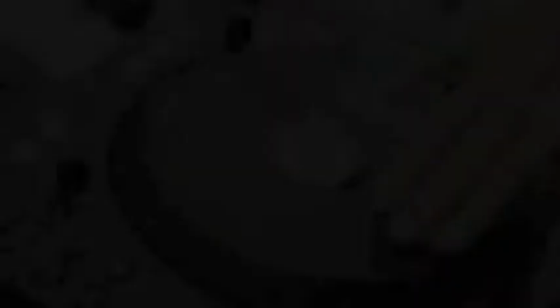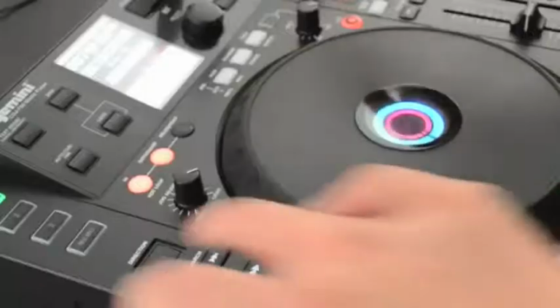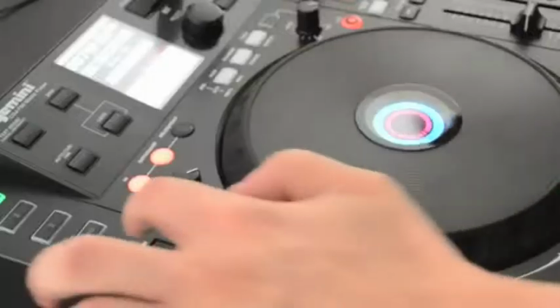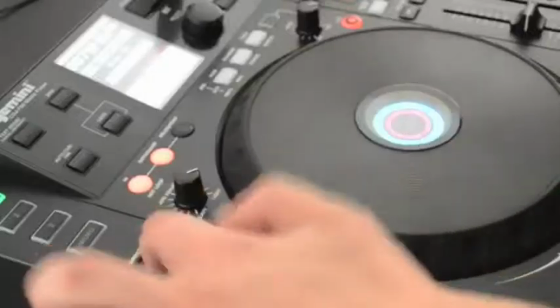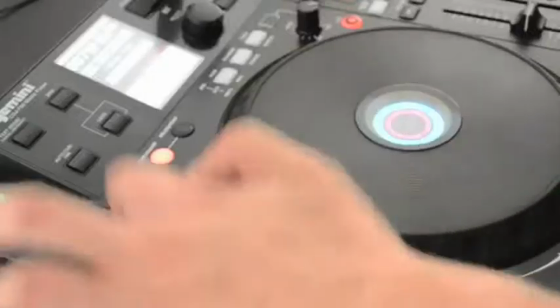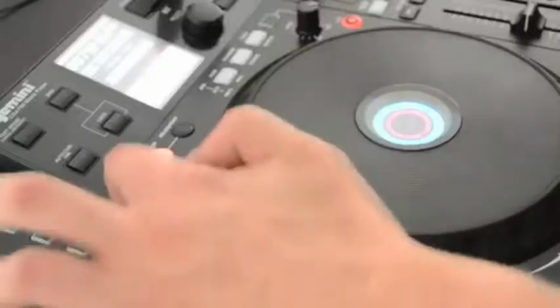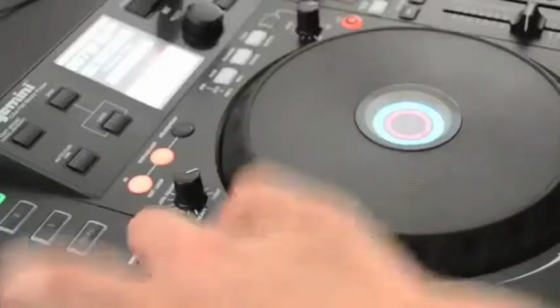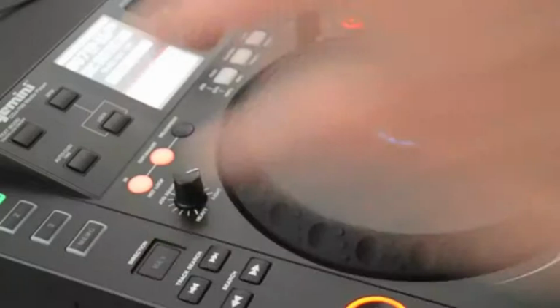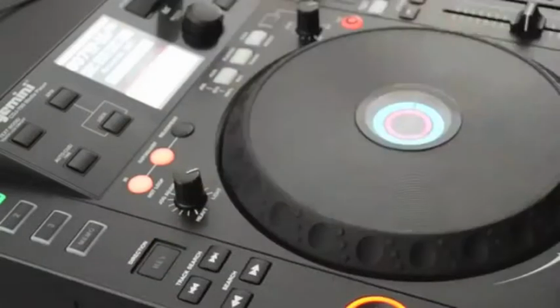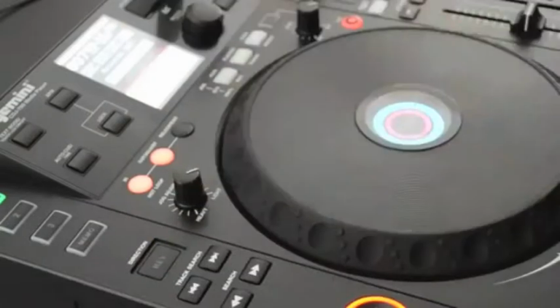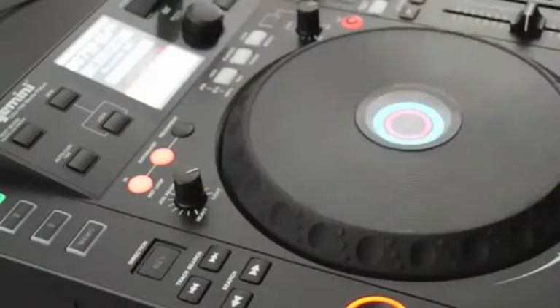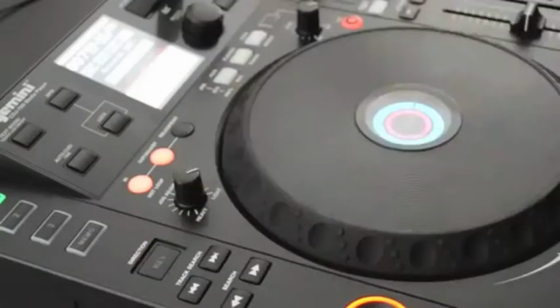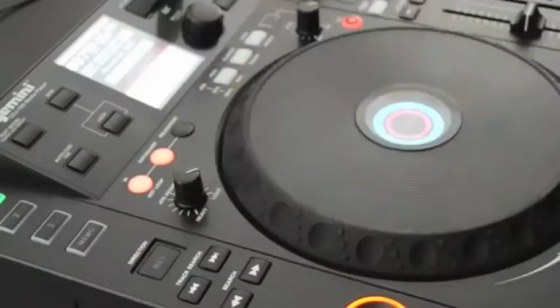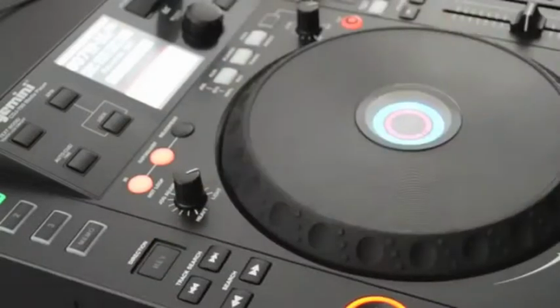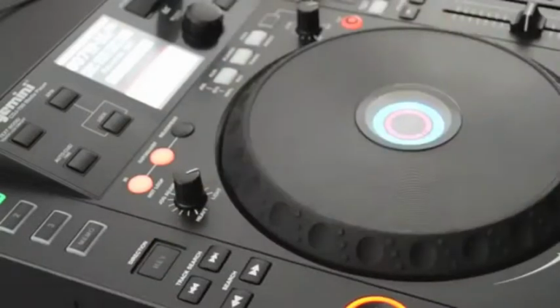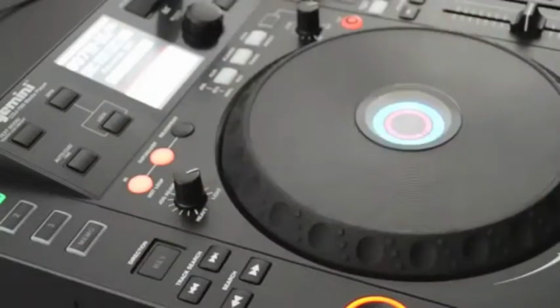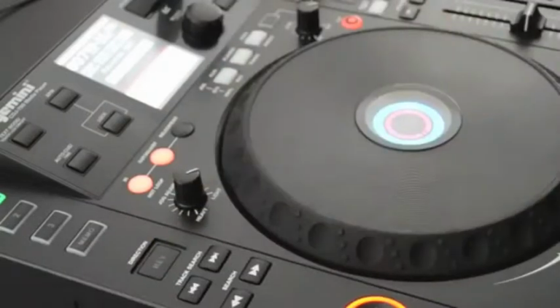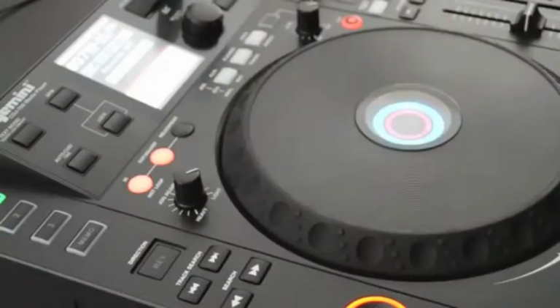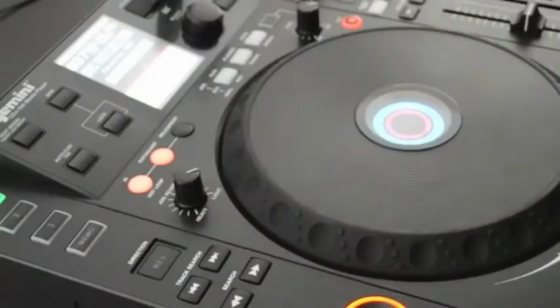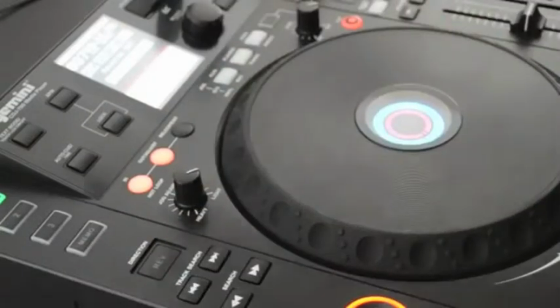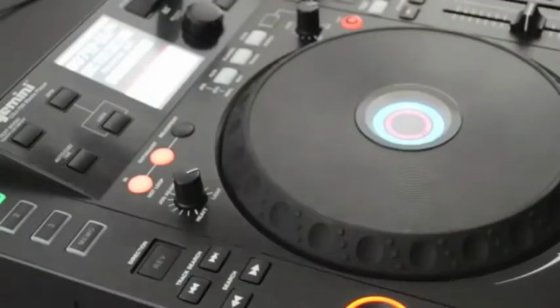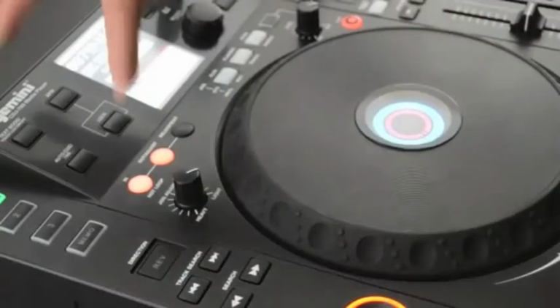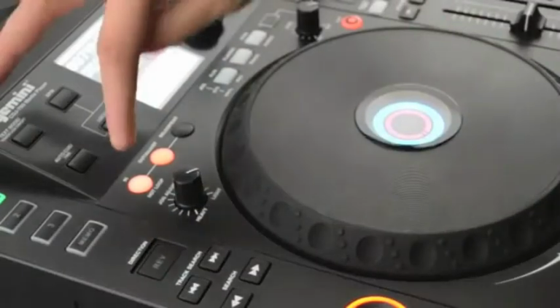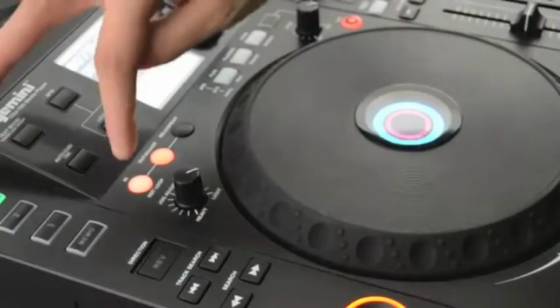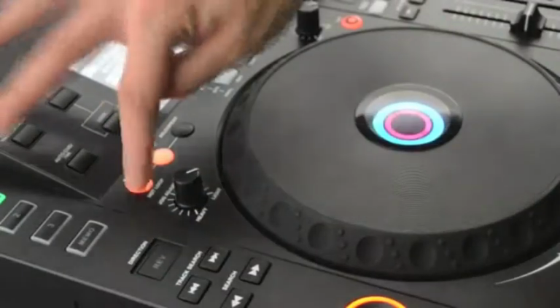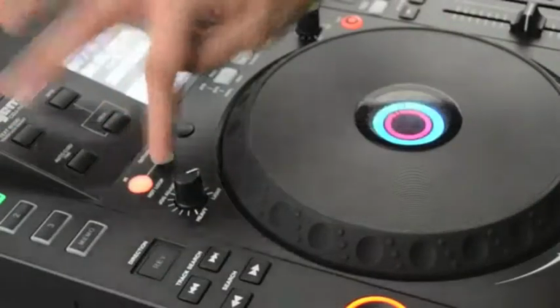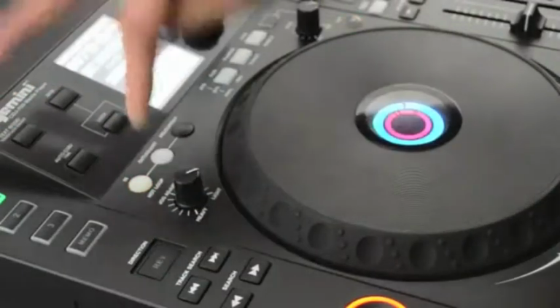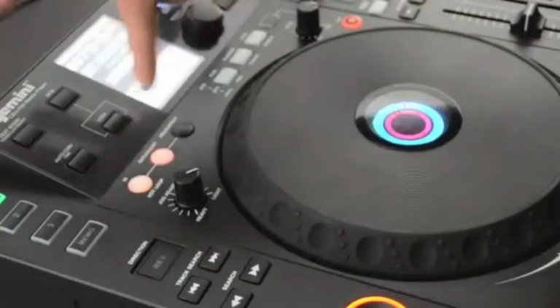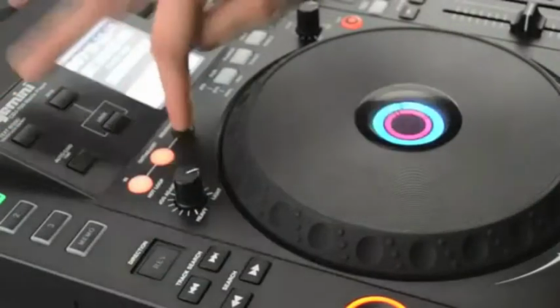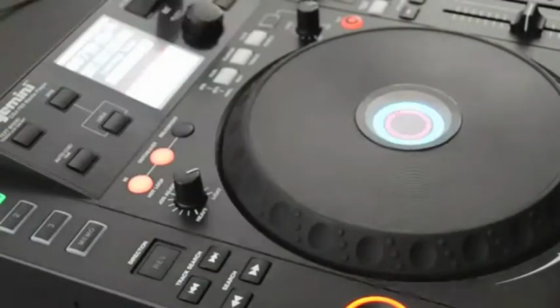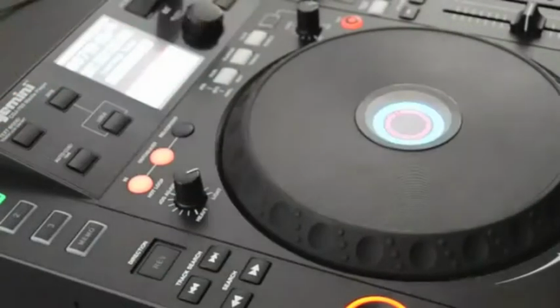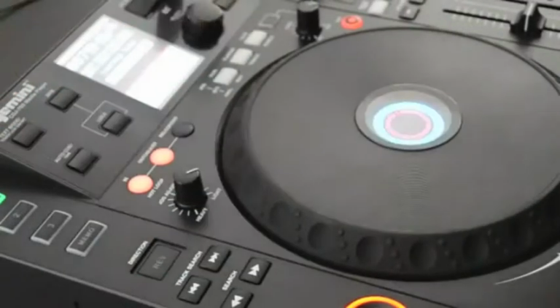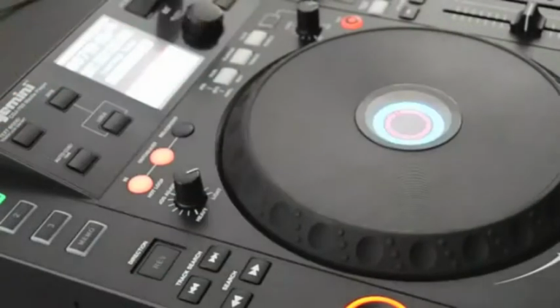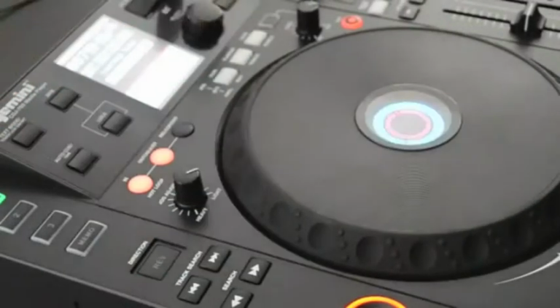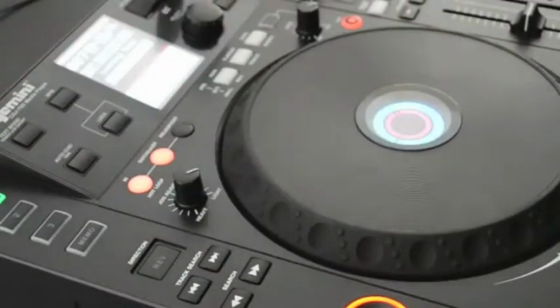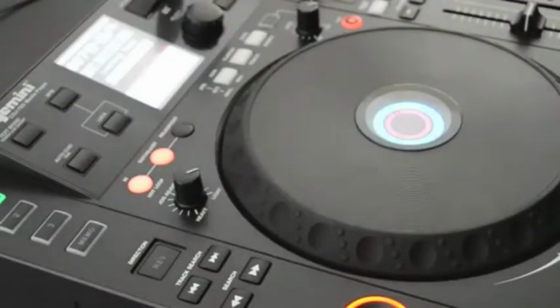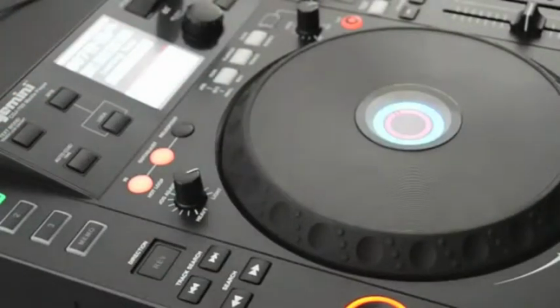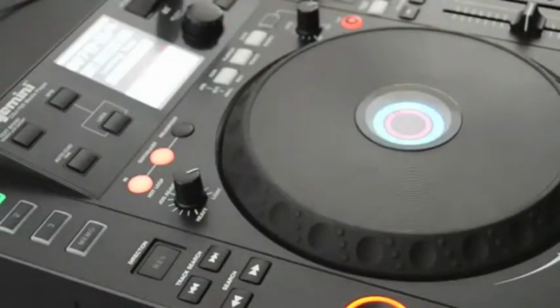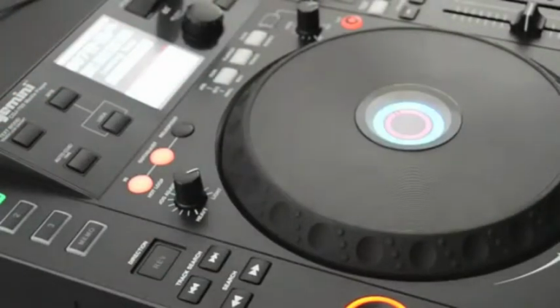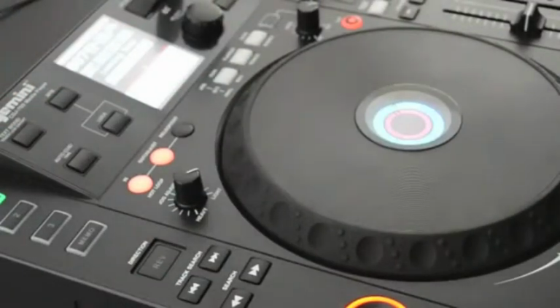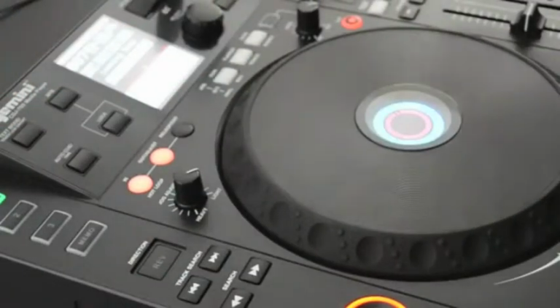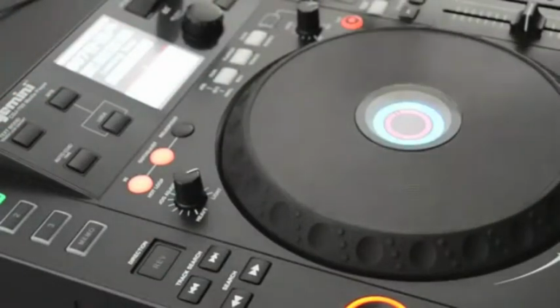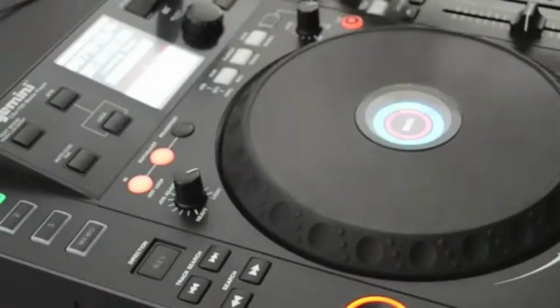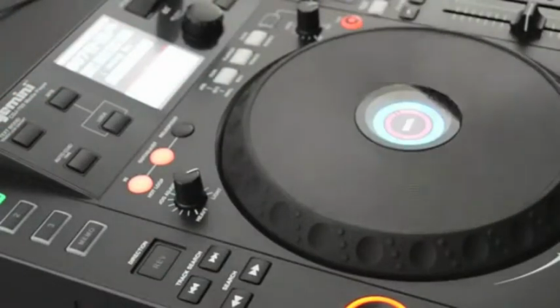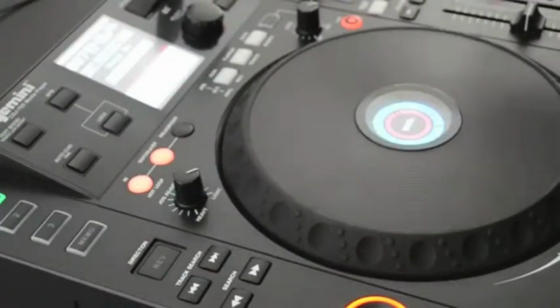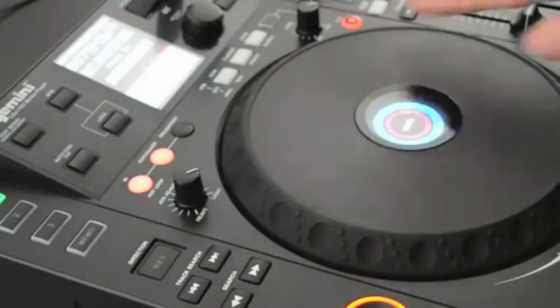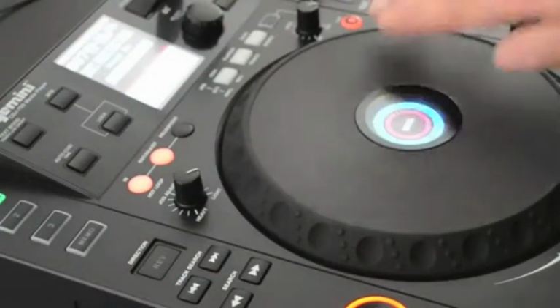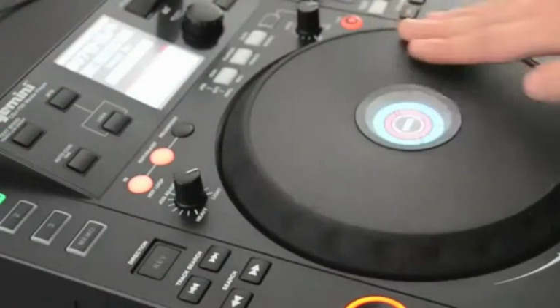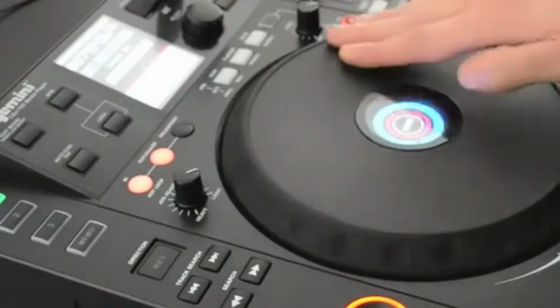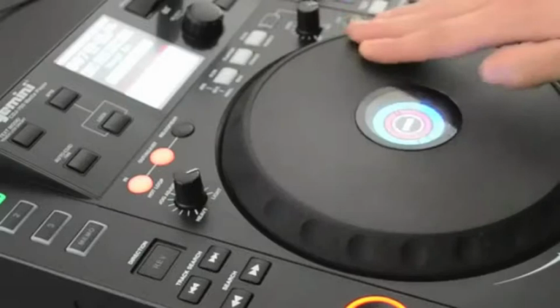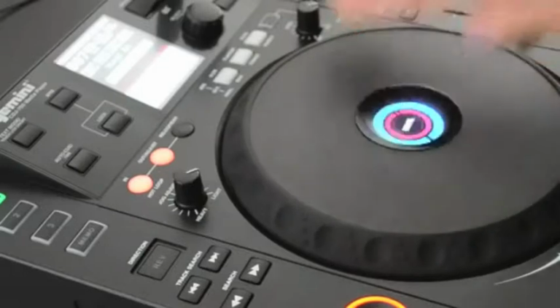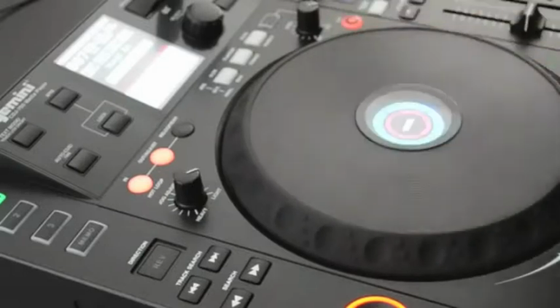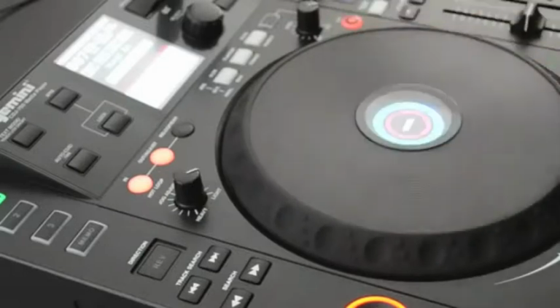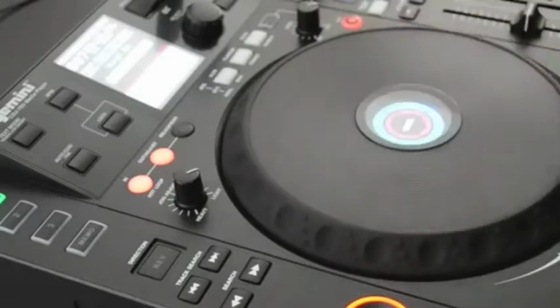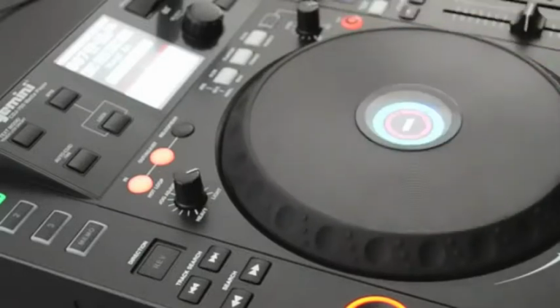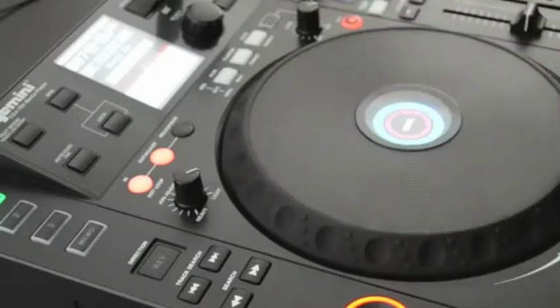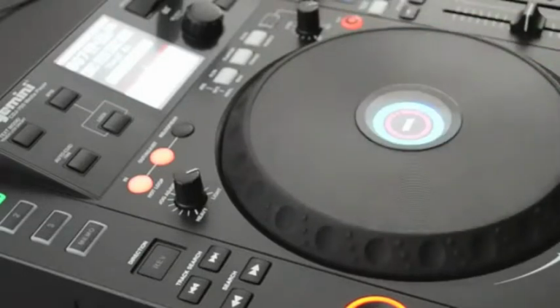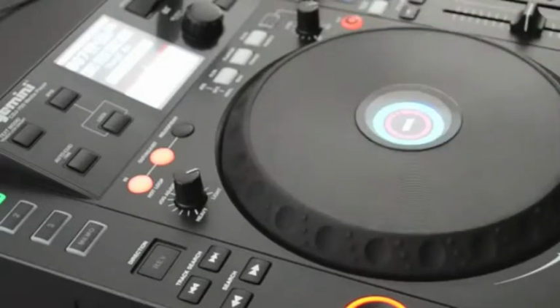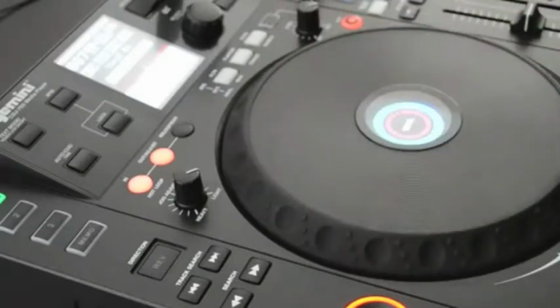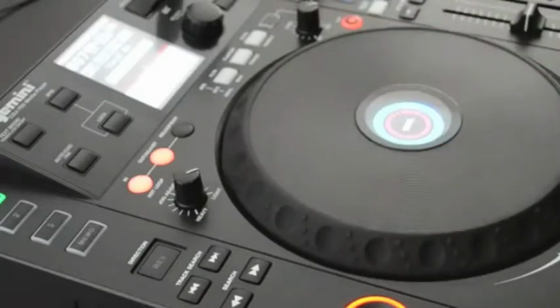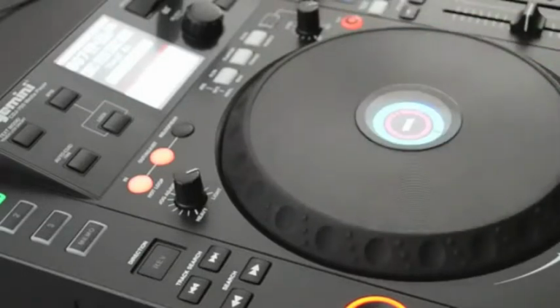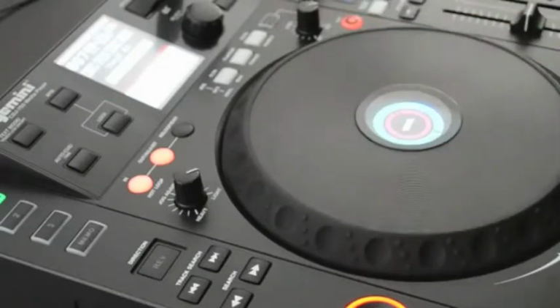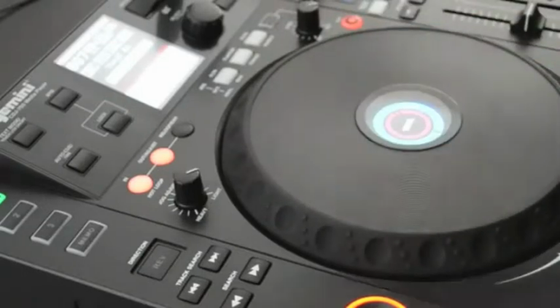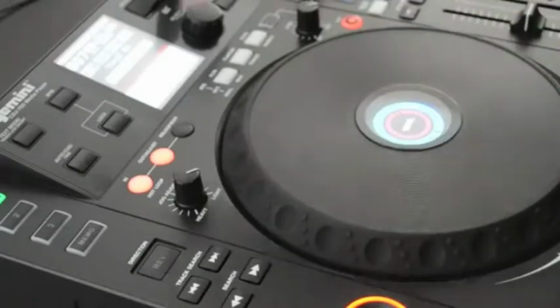And with slip mode, you can drop loops, reverse and scratch while preserving the song's playback position and keeping the beat locked.